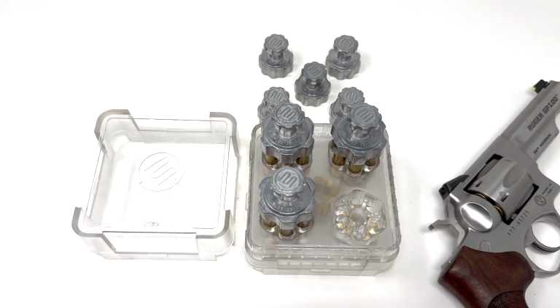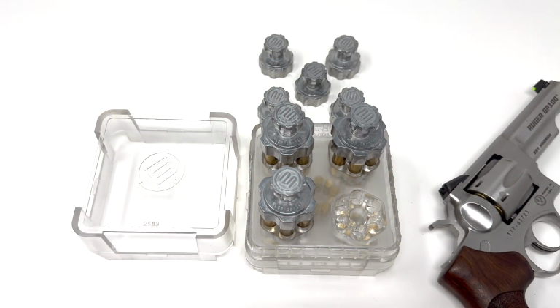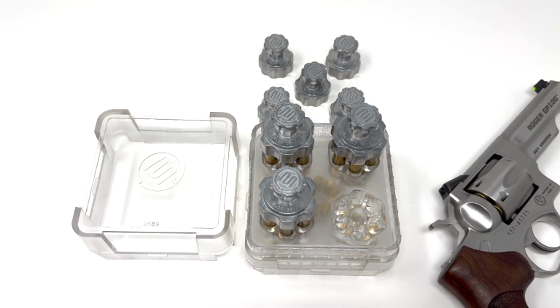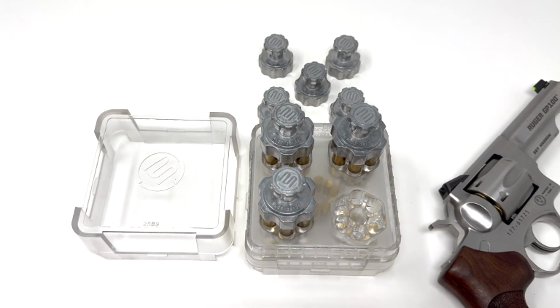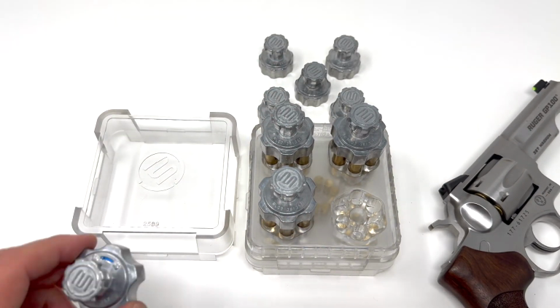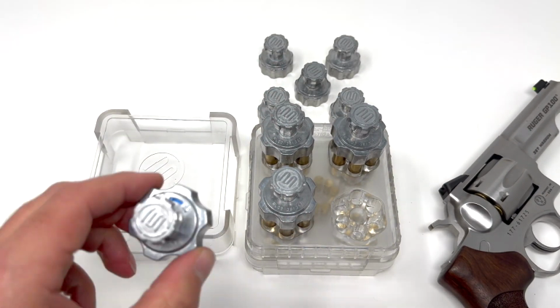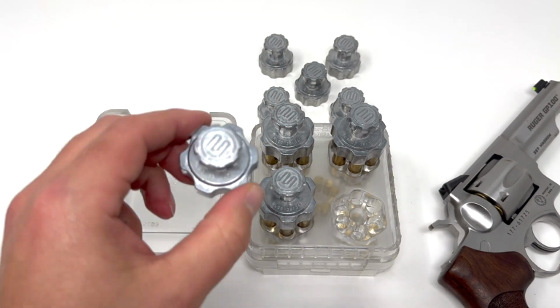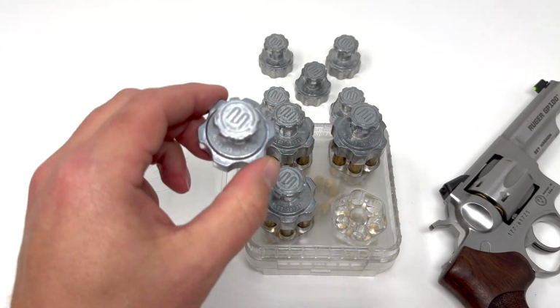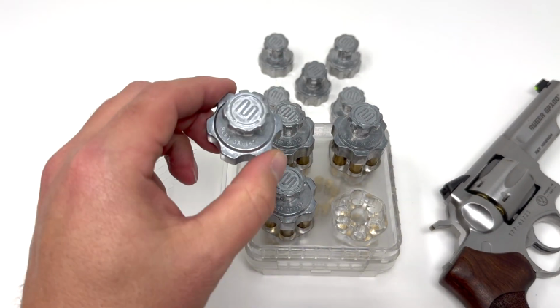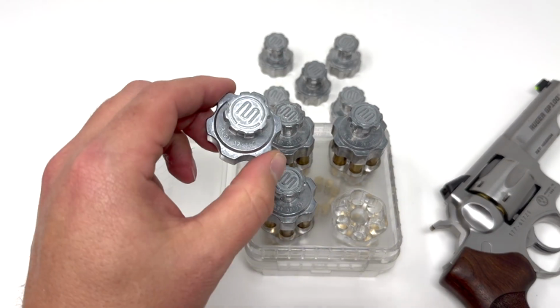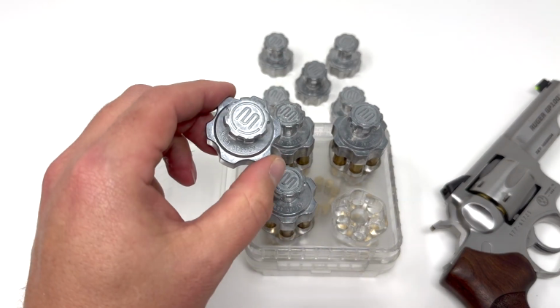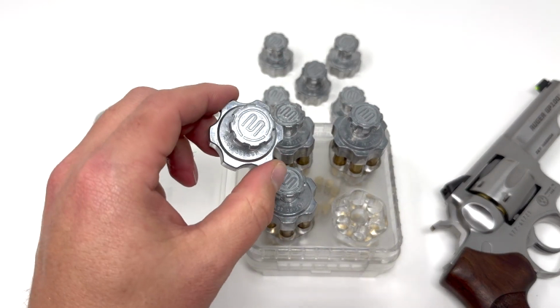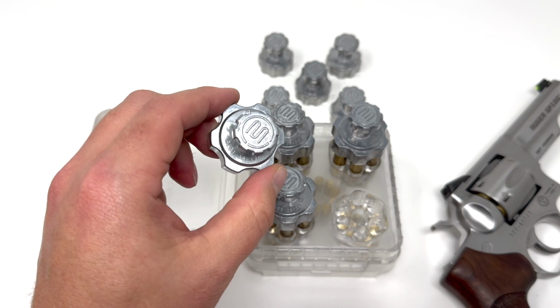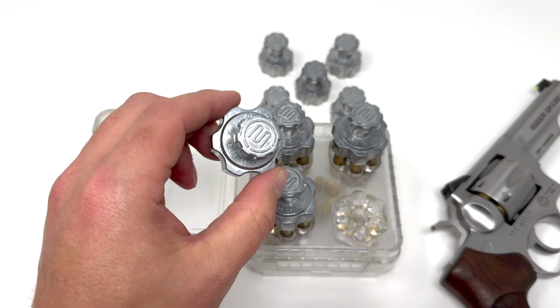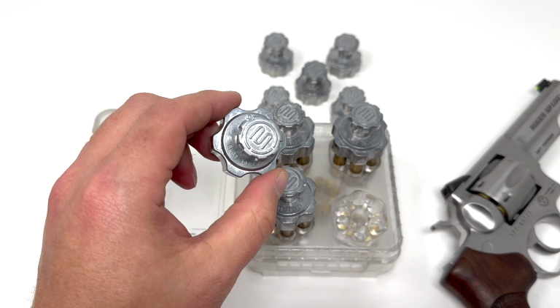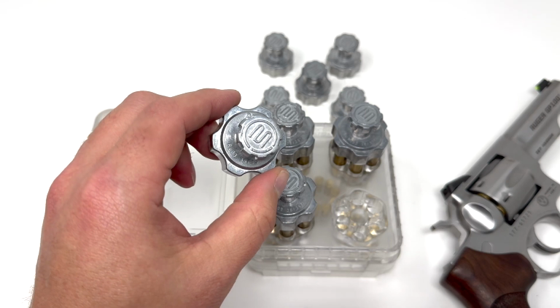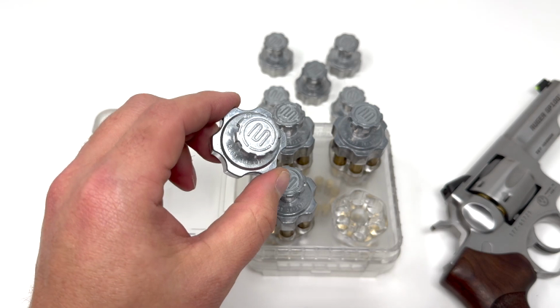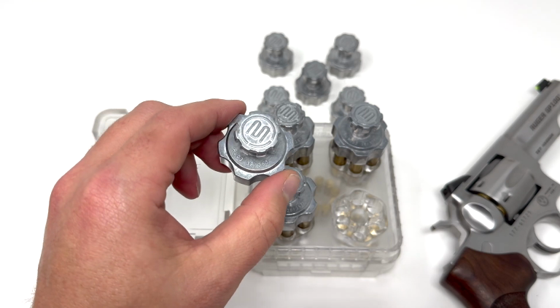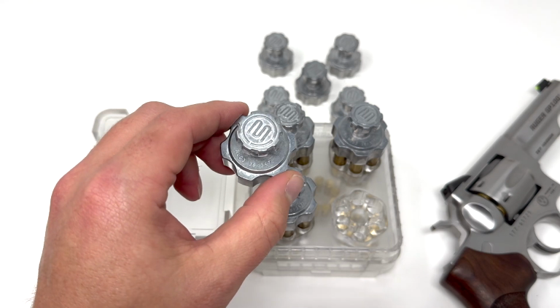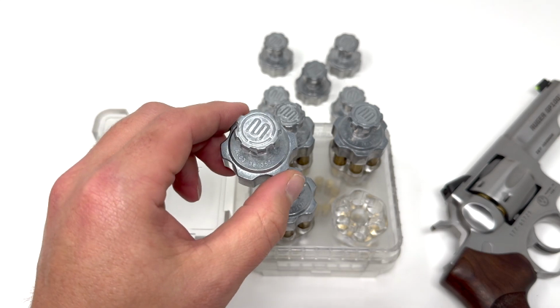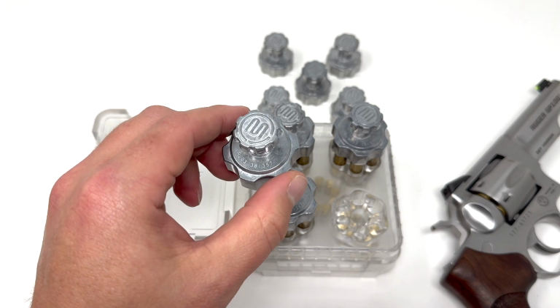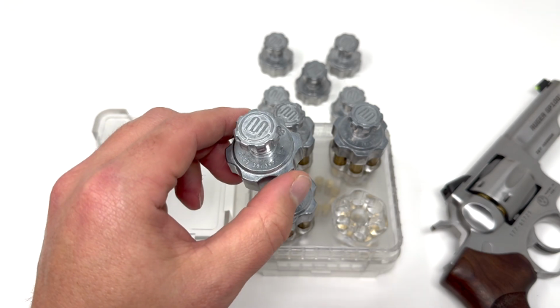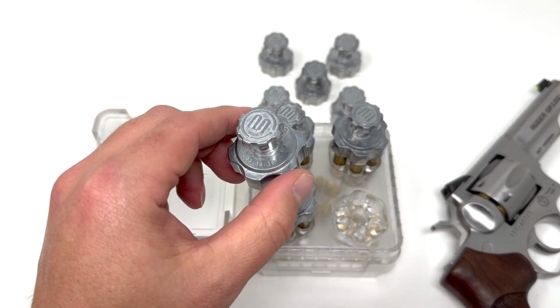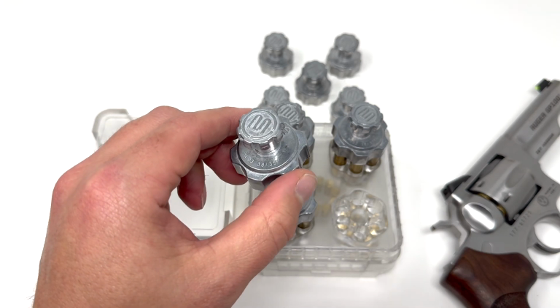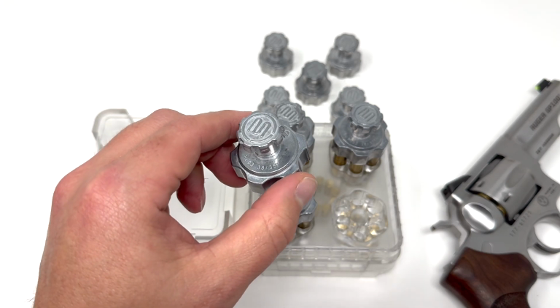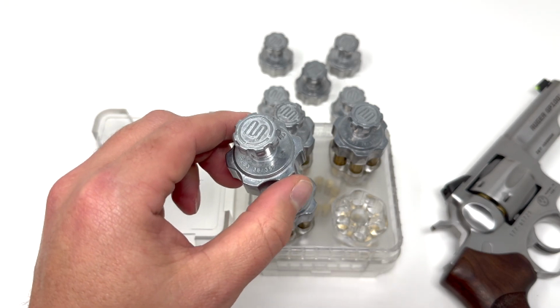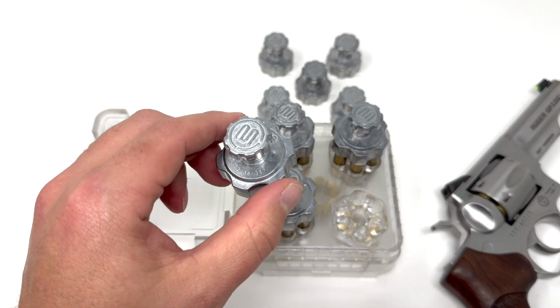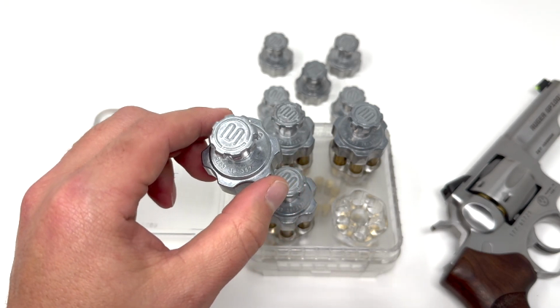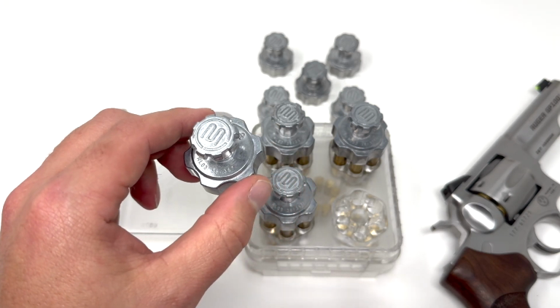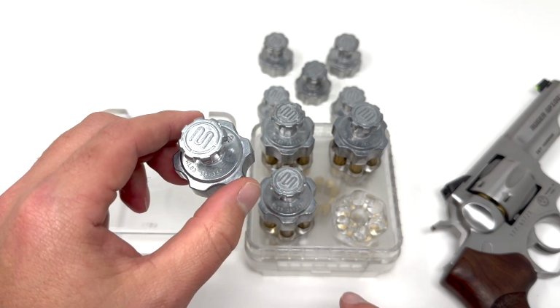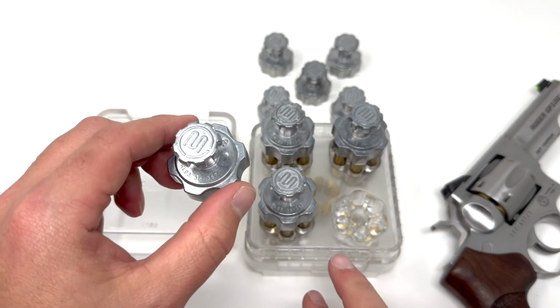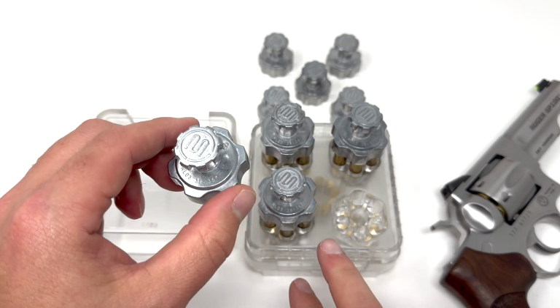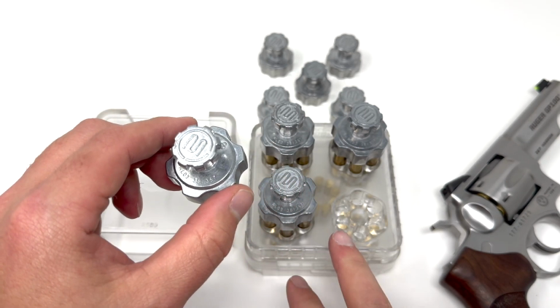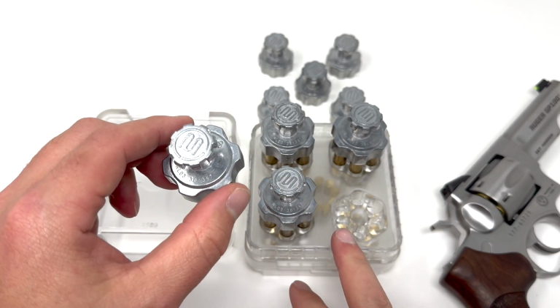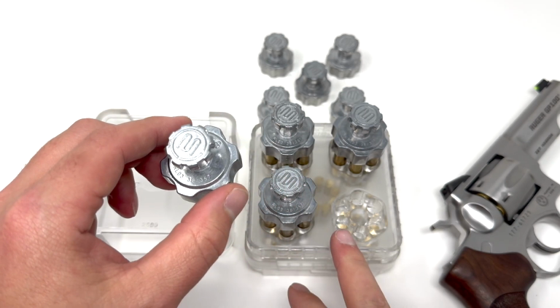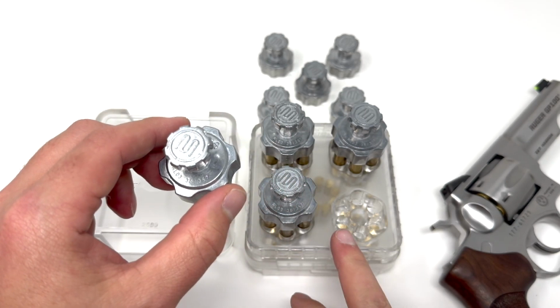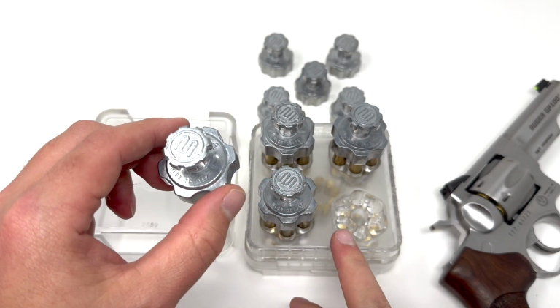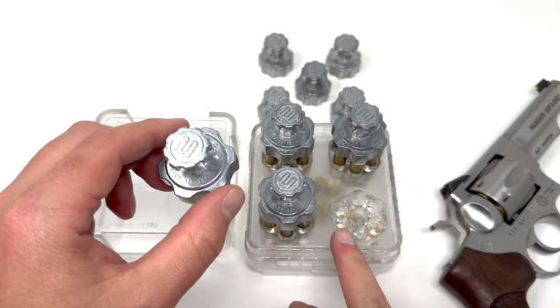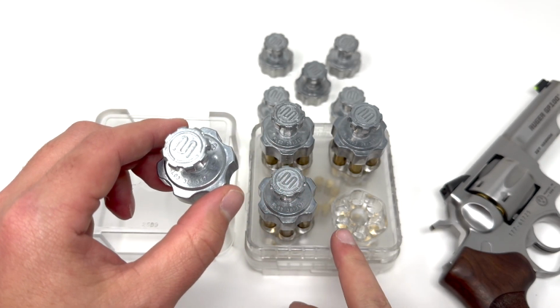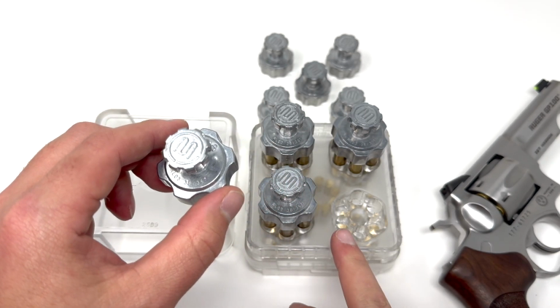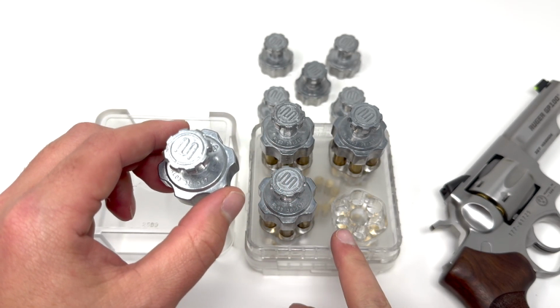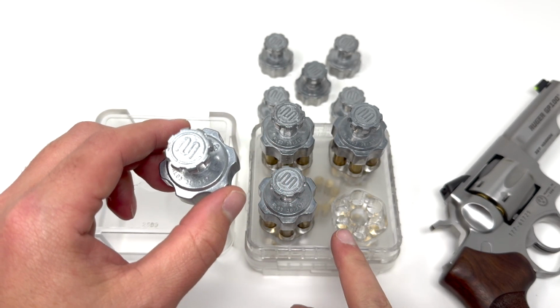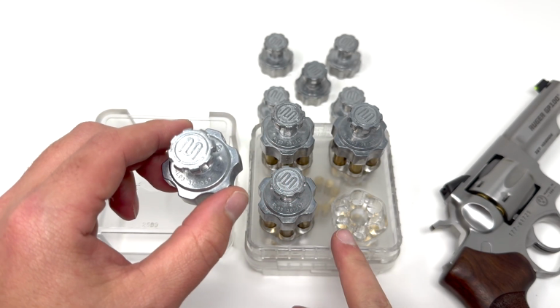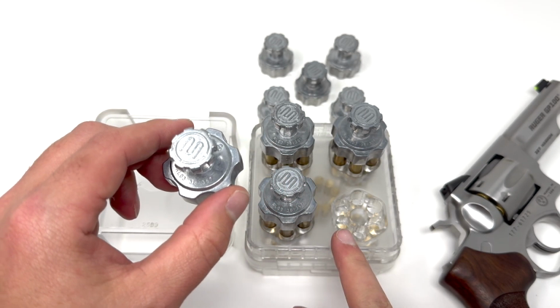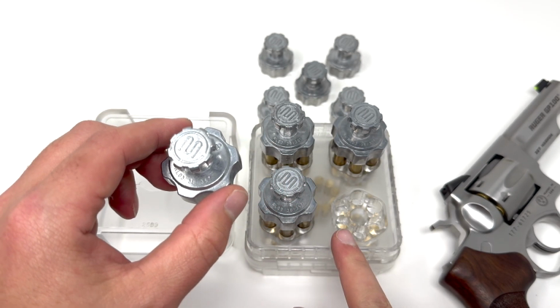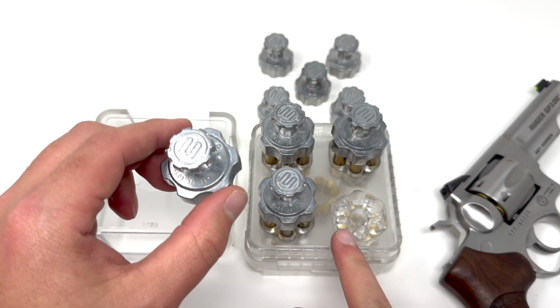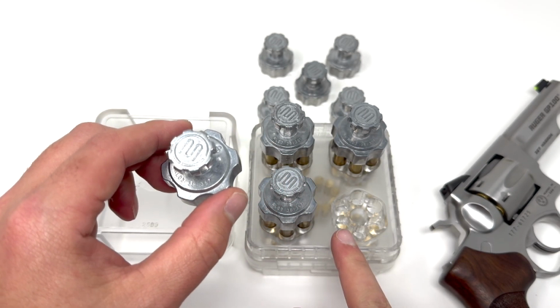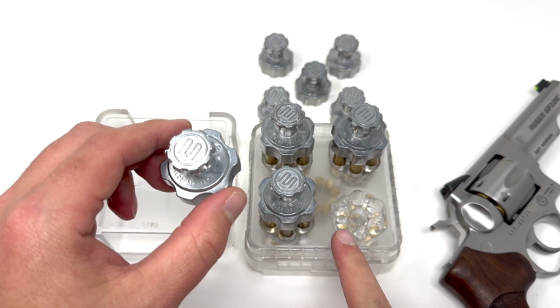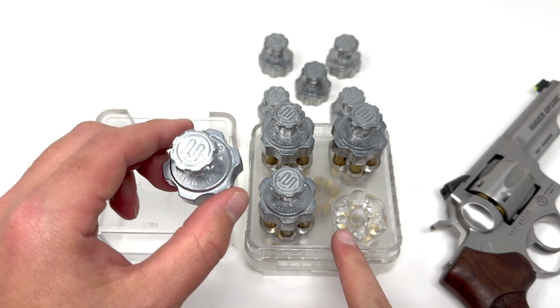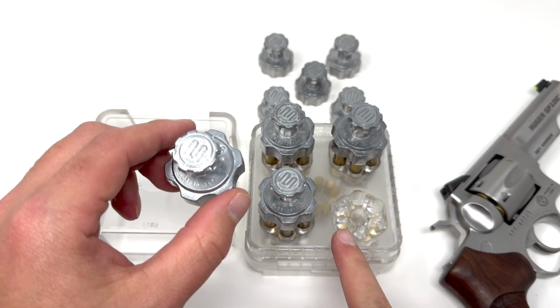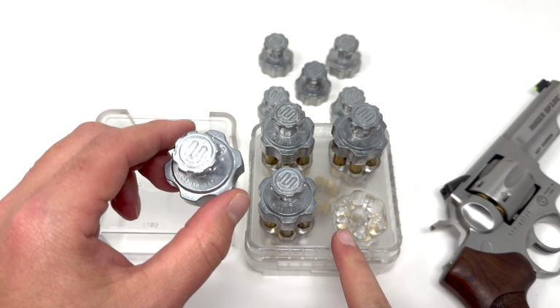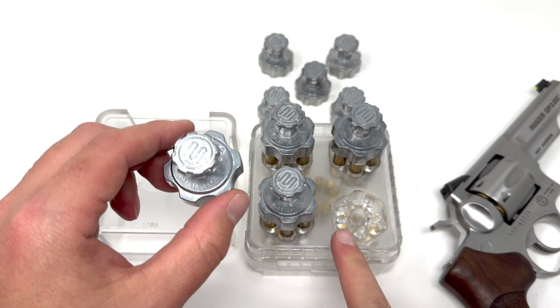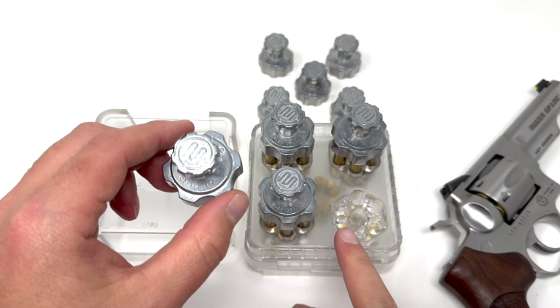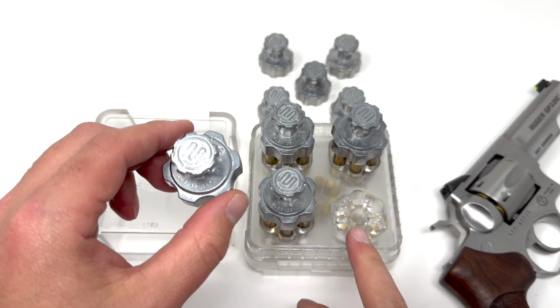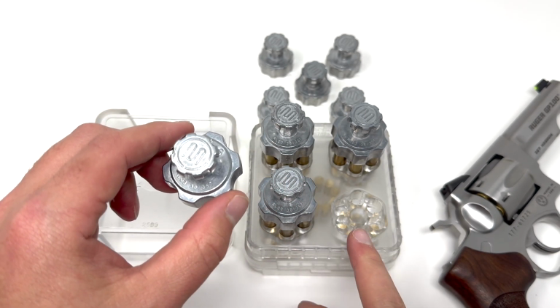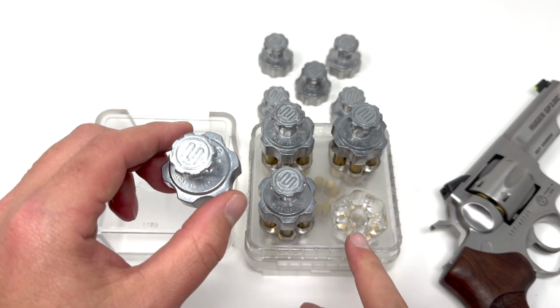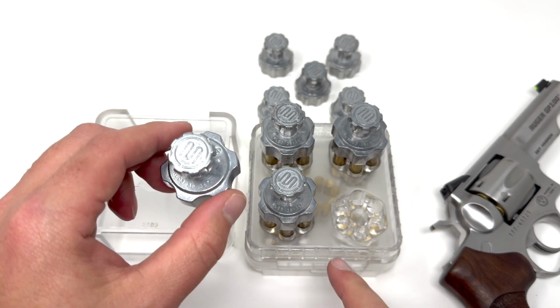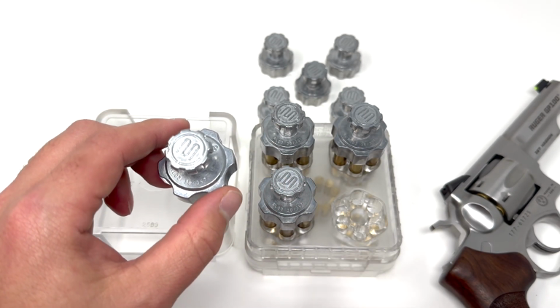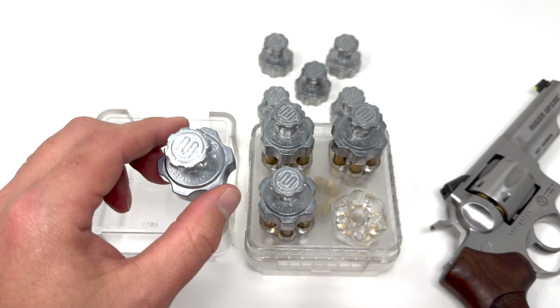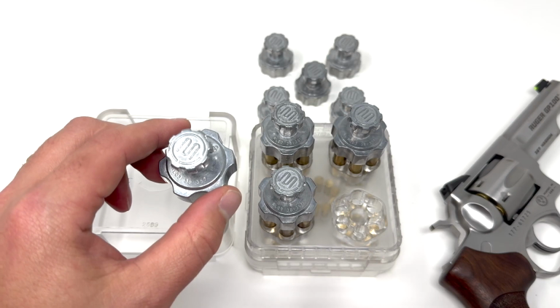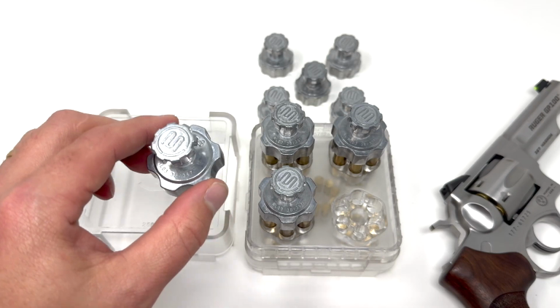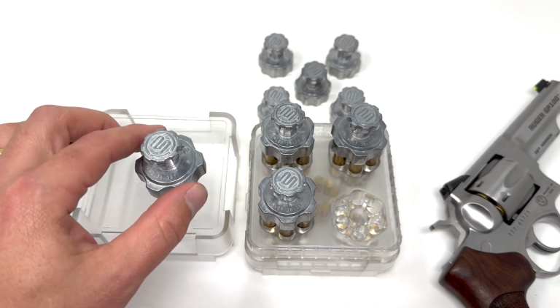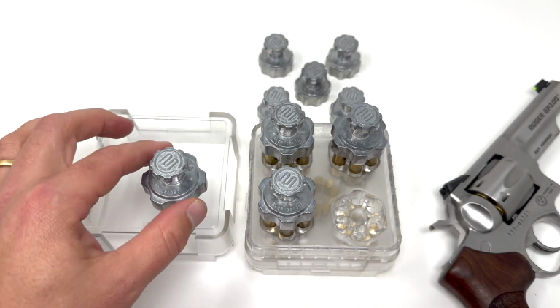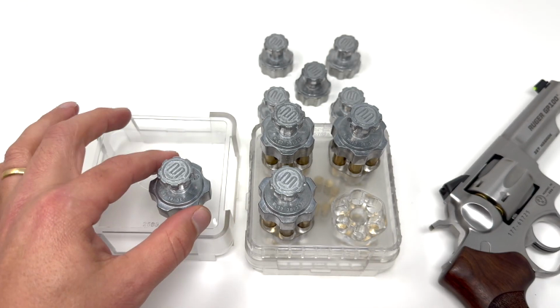That's the Makershot revolver loader in aluminum with the paired Makershot loading block in polycarbonate.